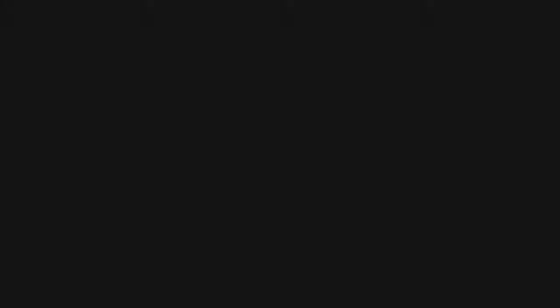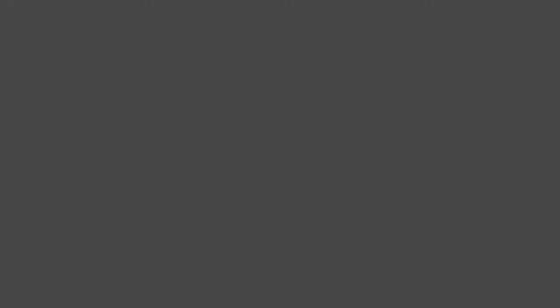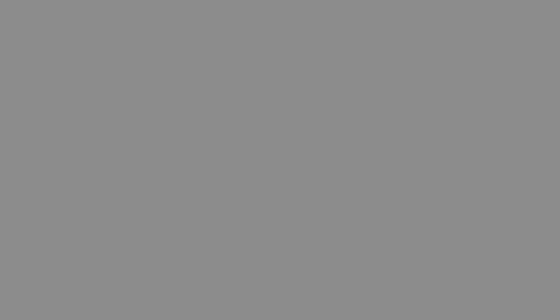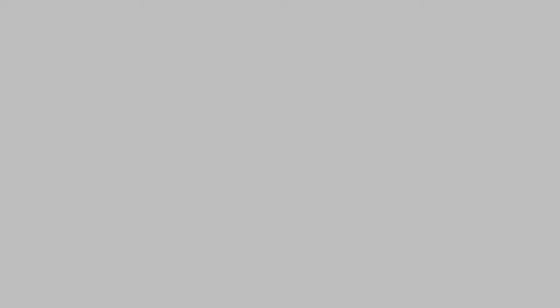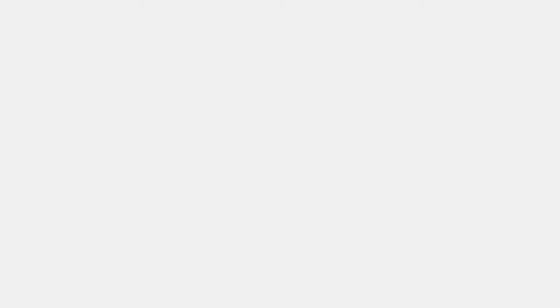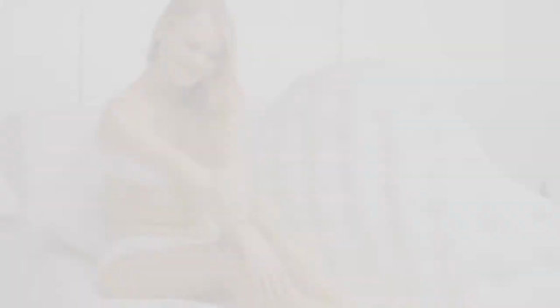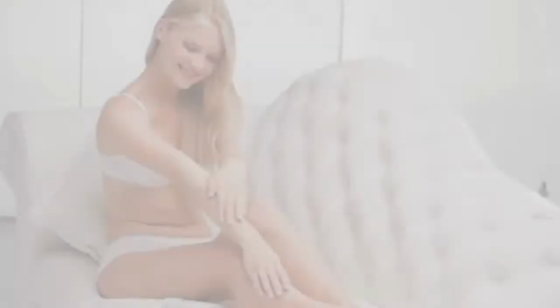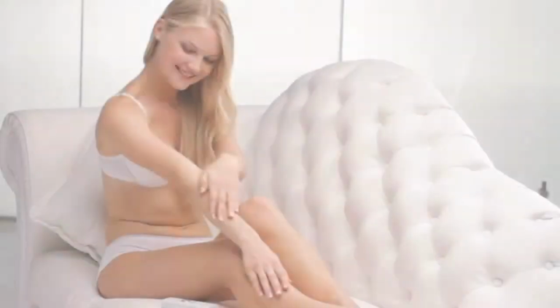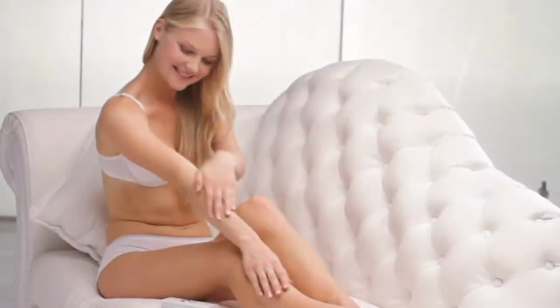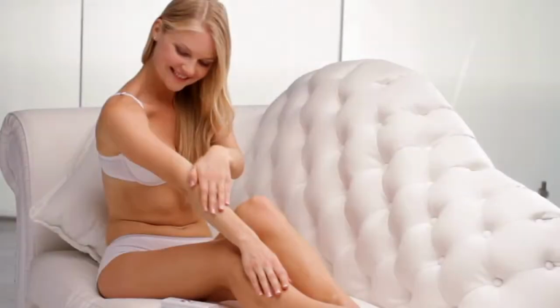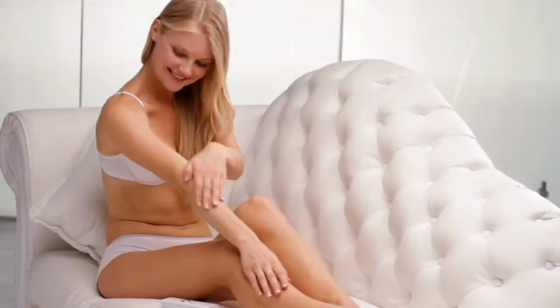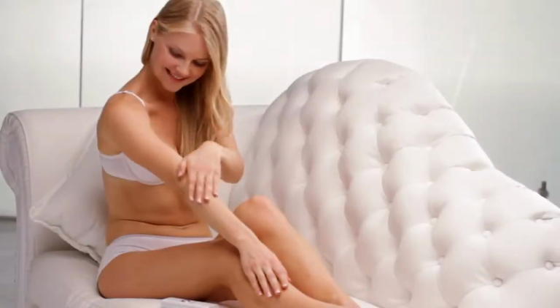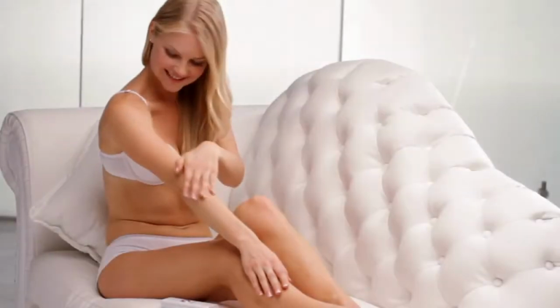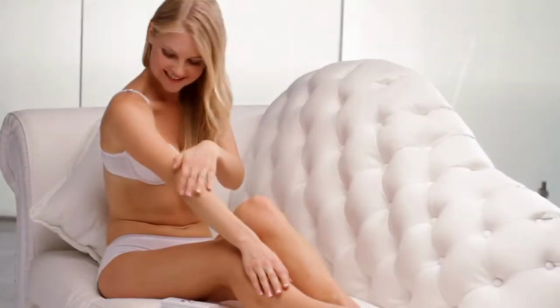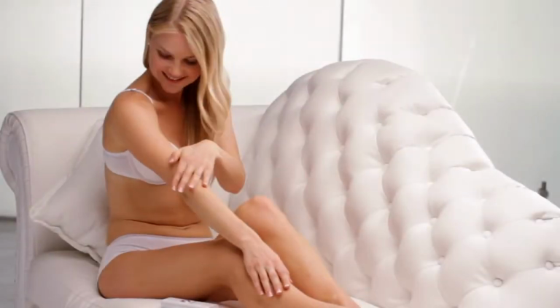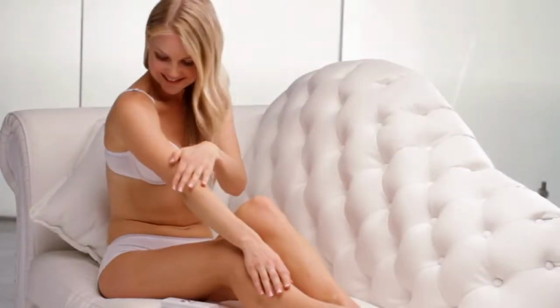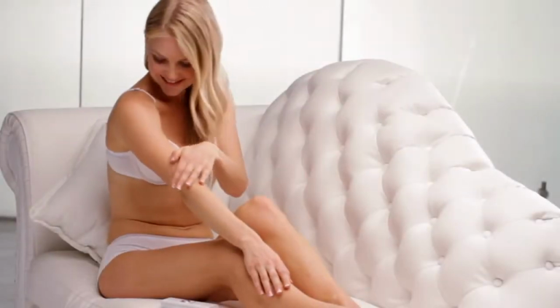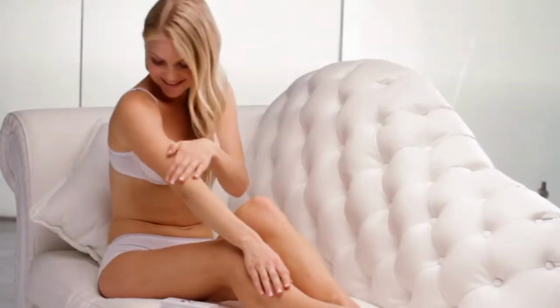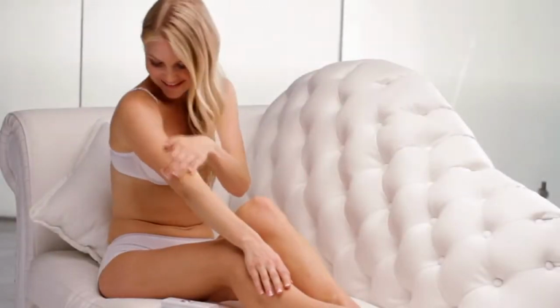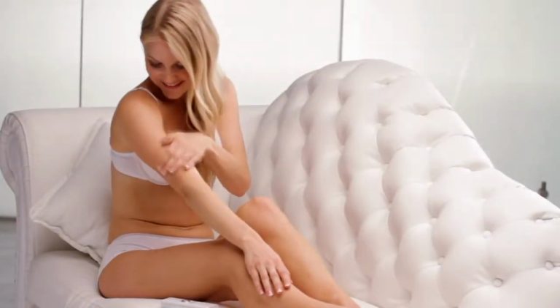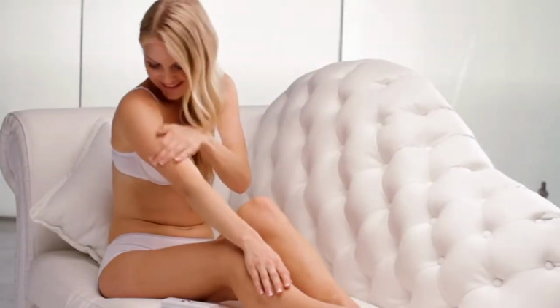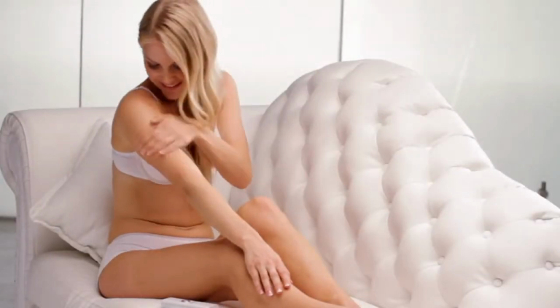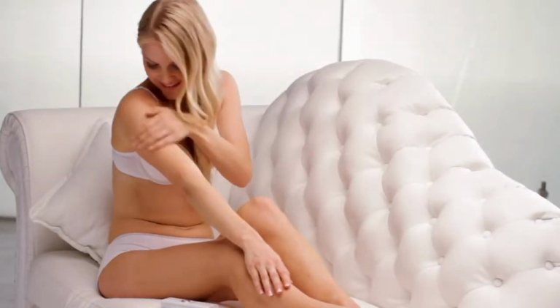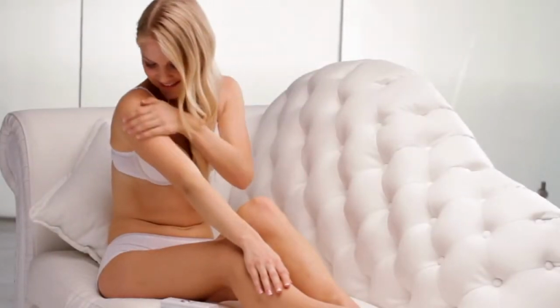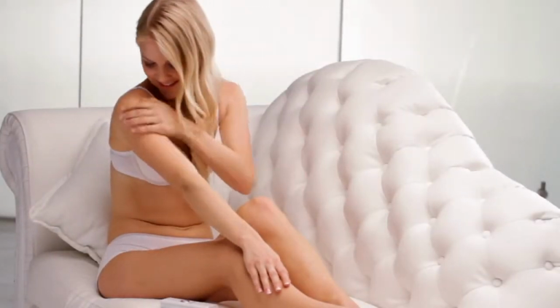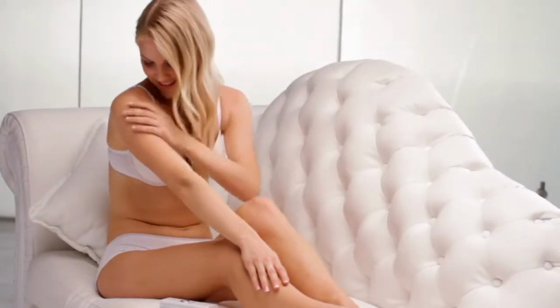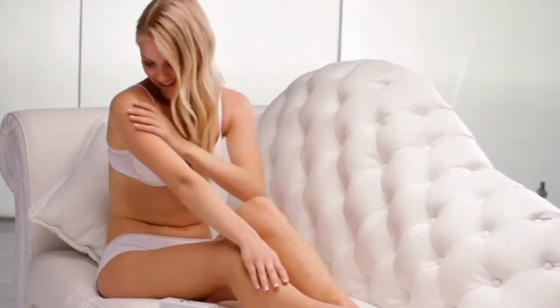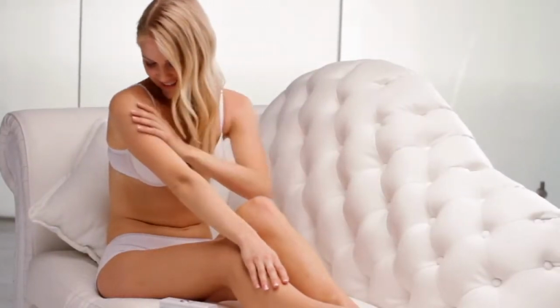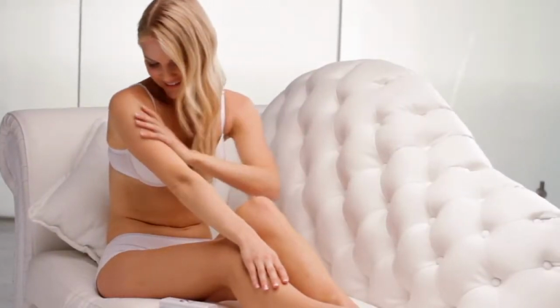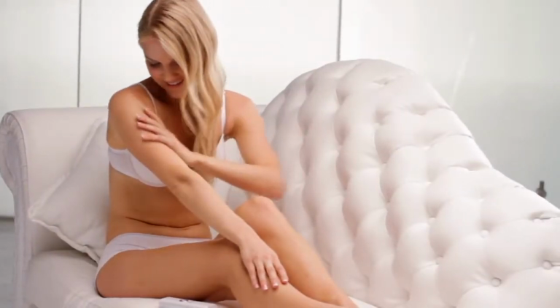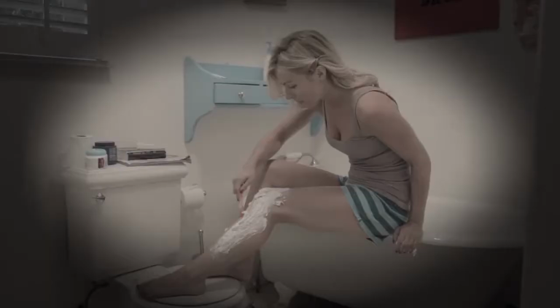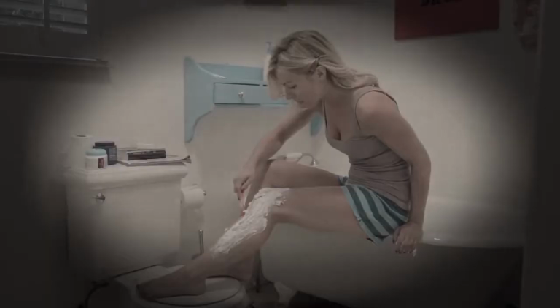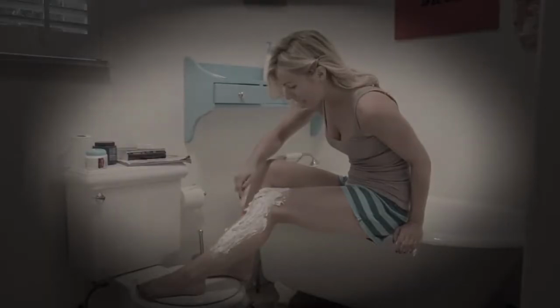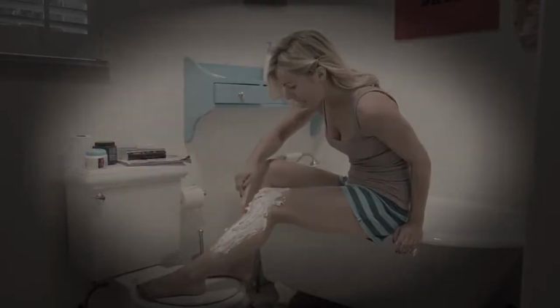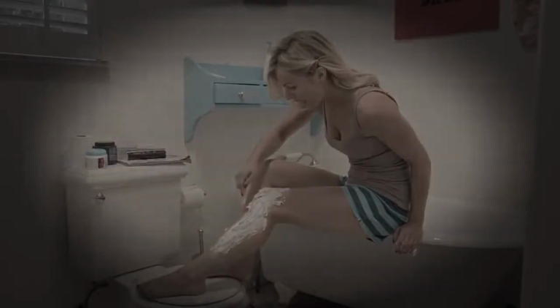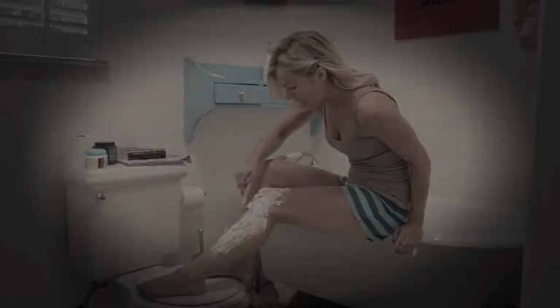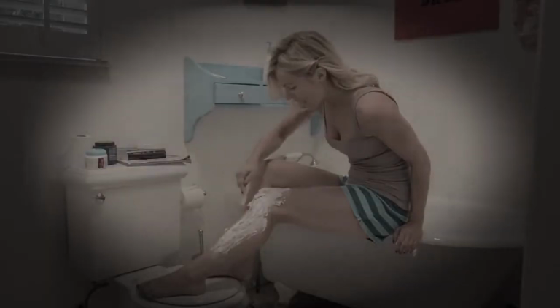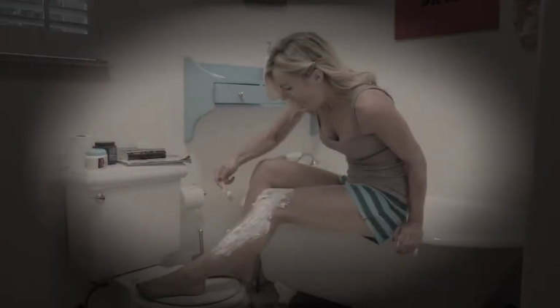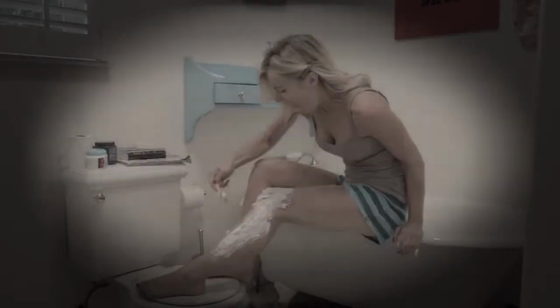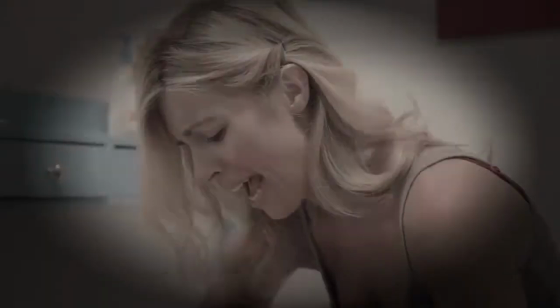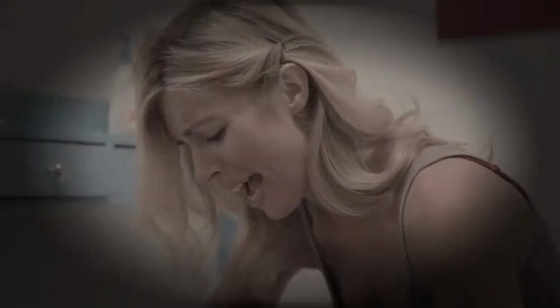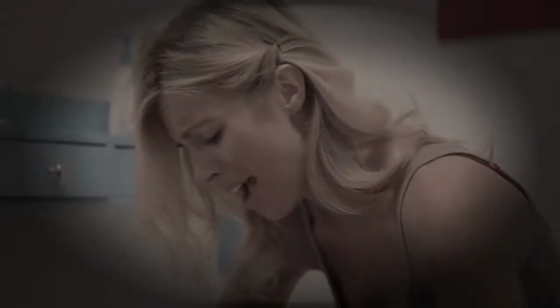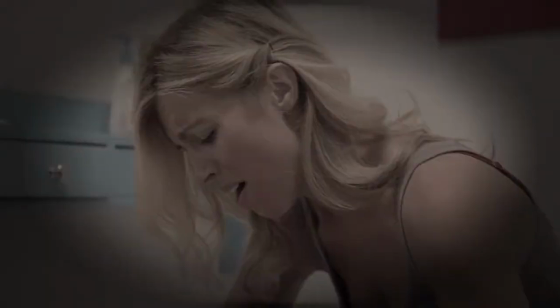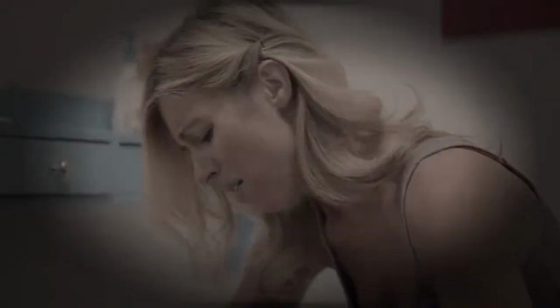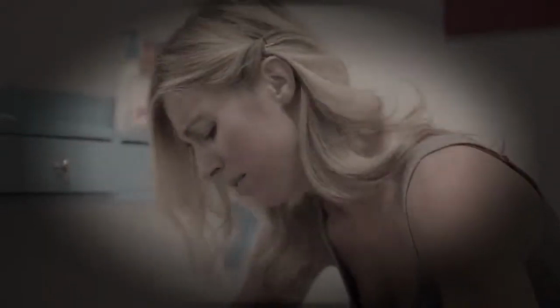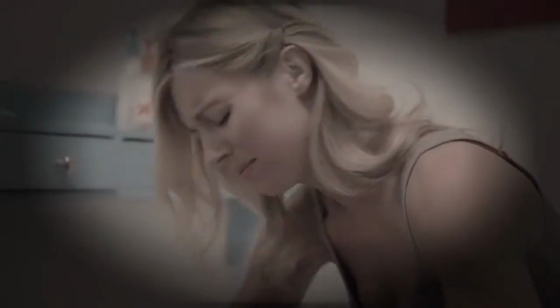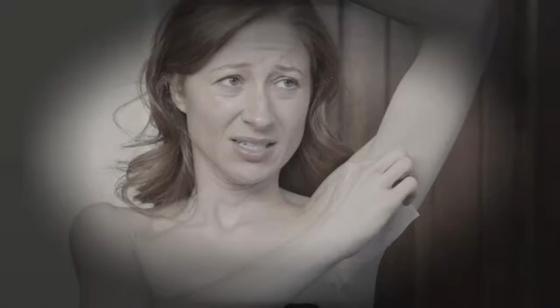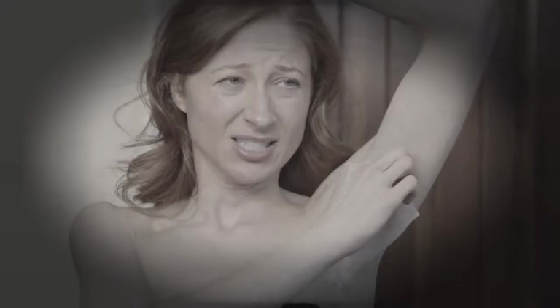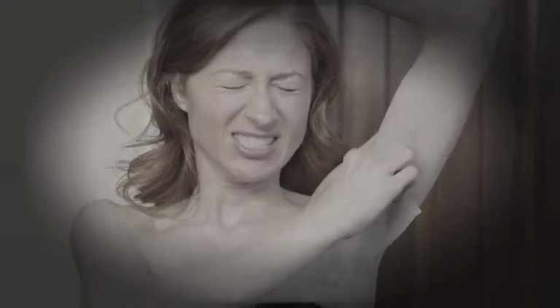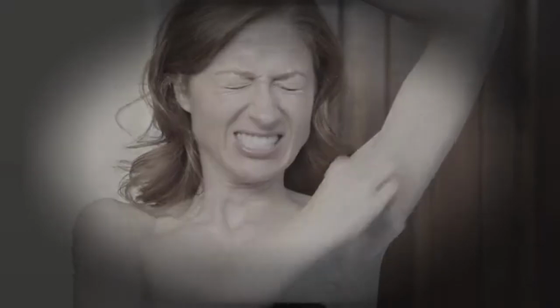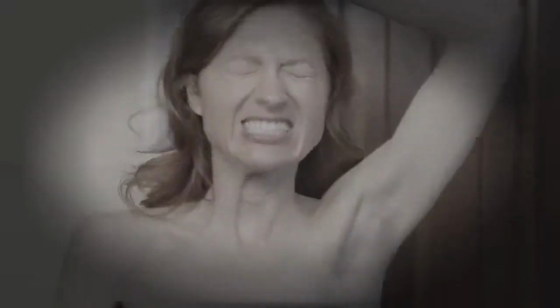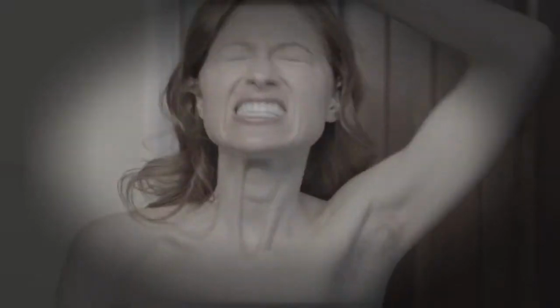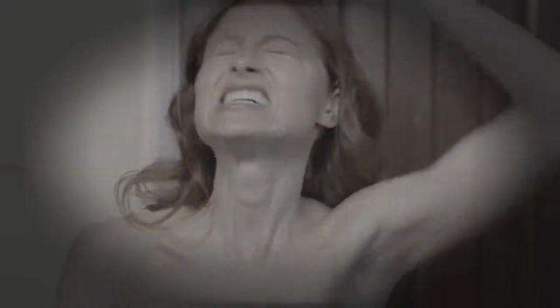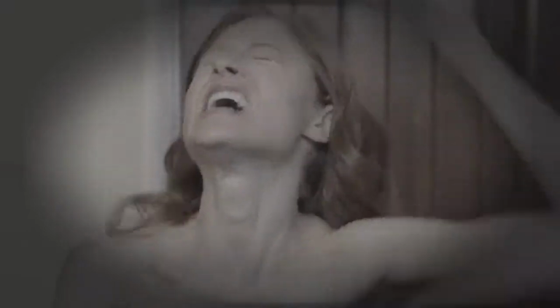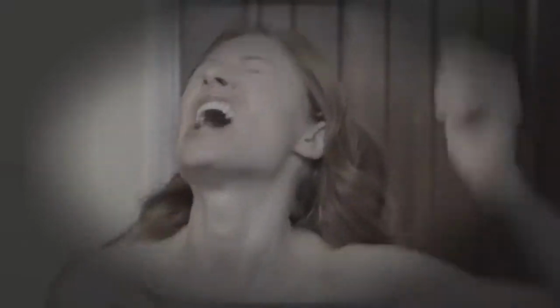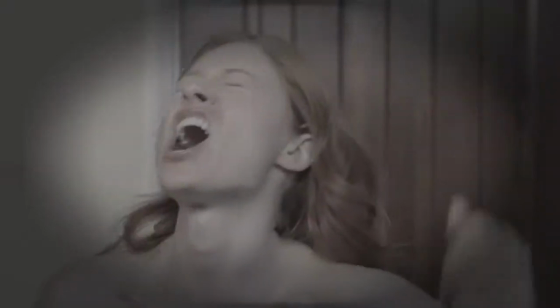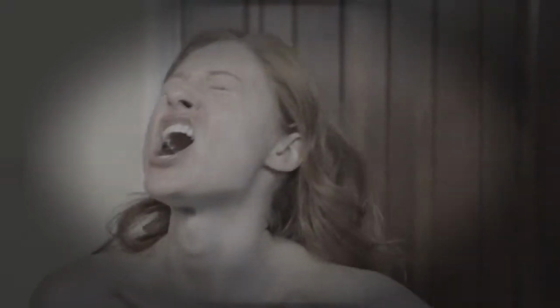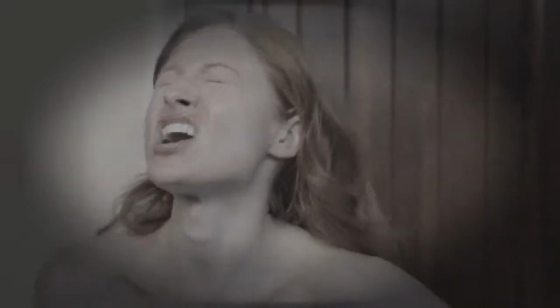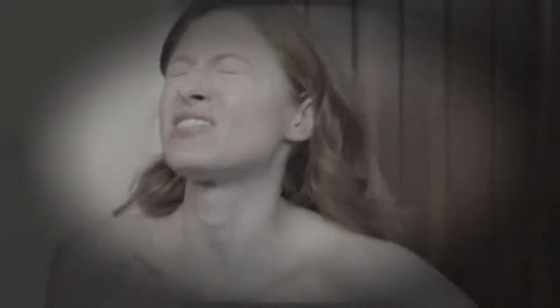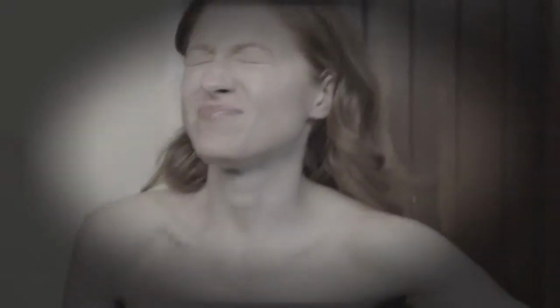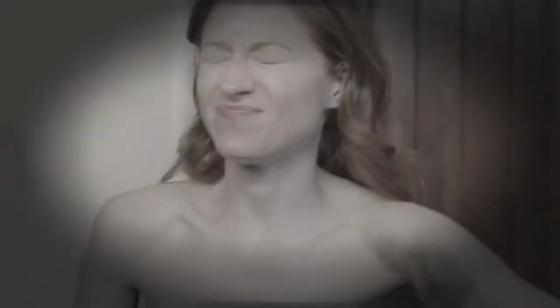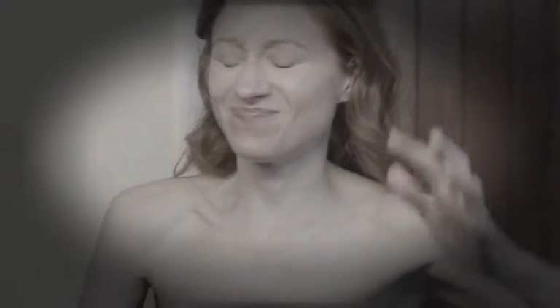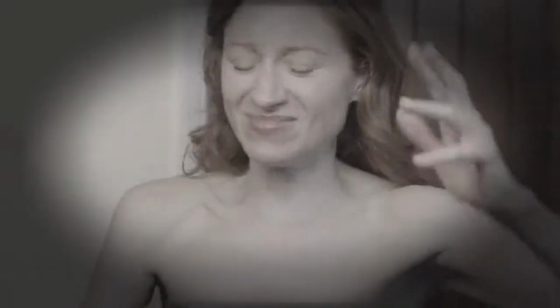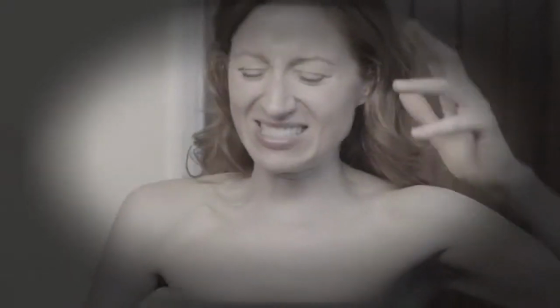How do you get soft, silky, and sexy hair-free skin? Shaving is out. Ouch! And waxing? That's painful, too.